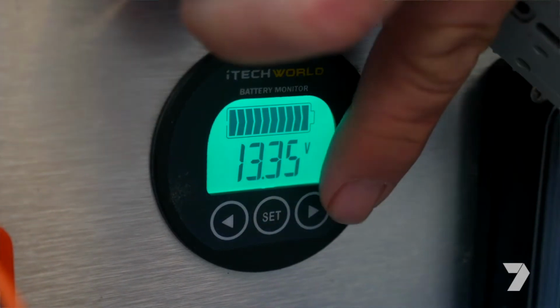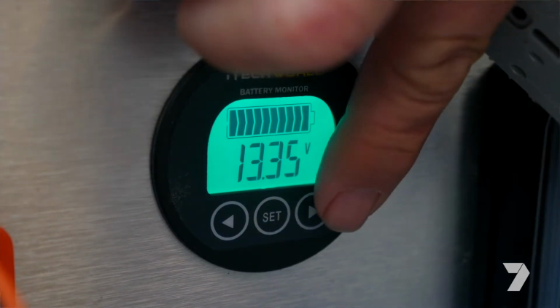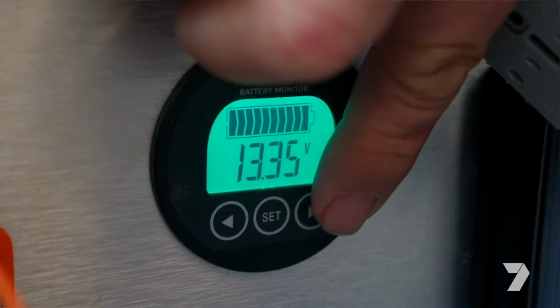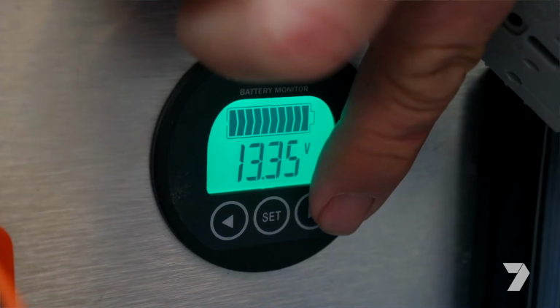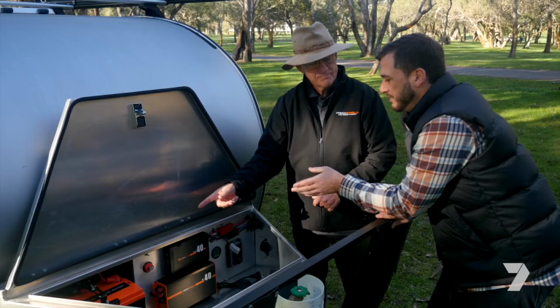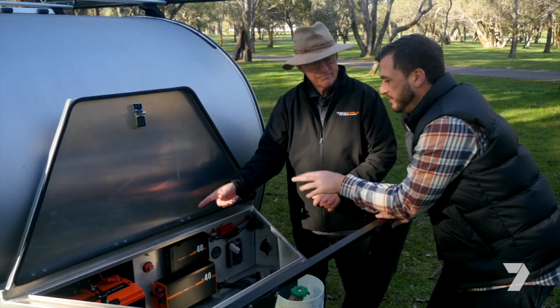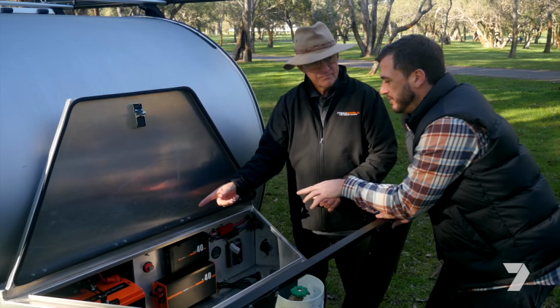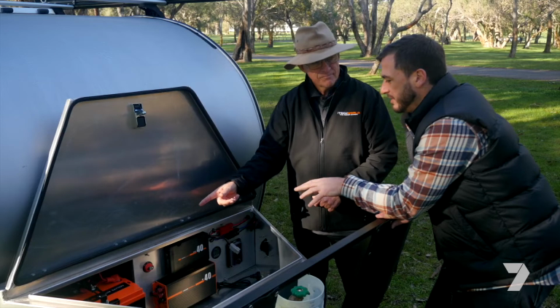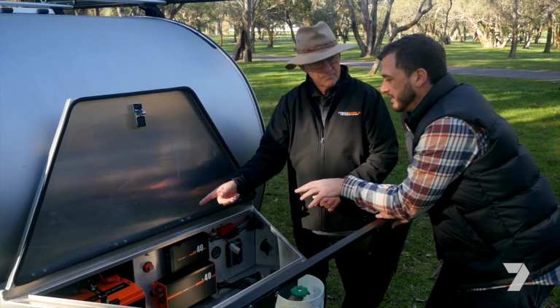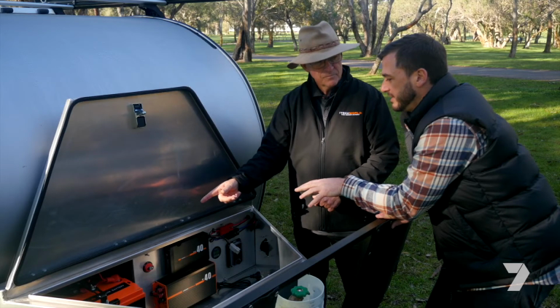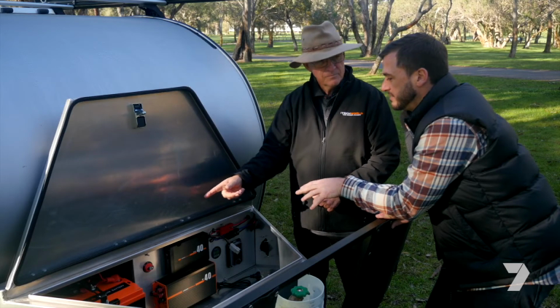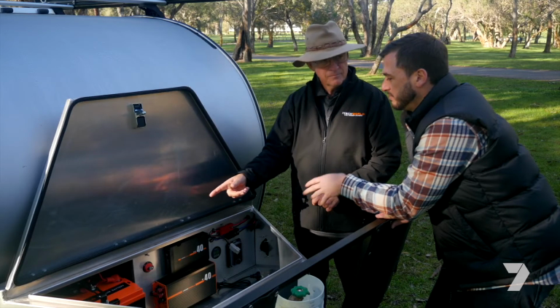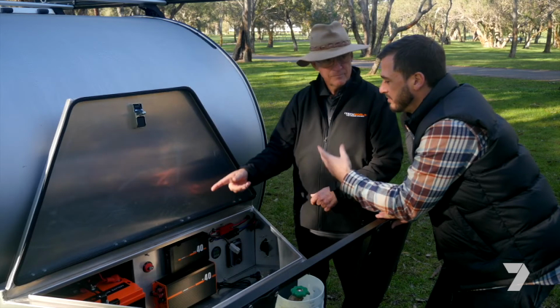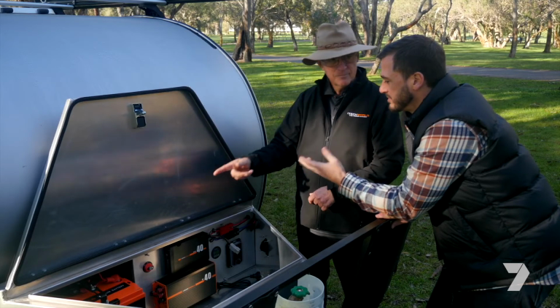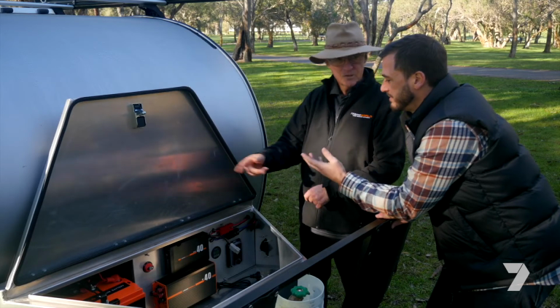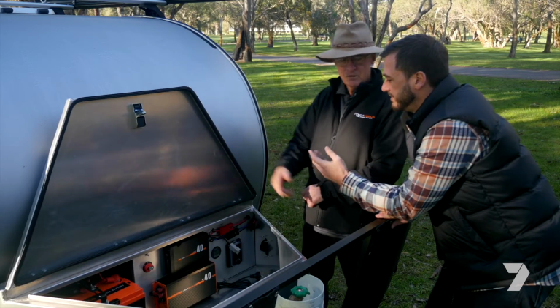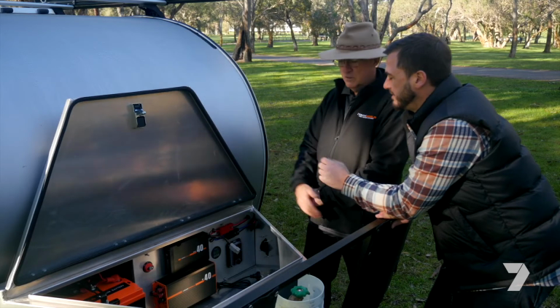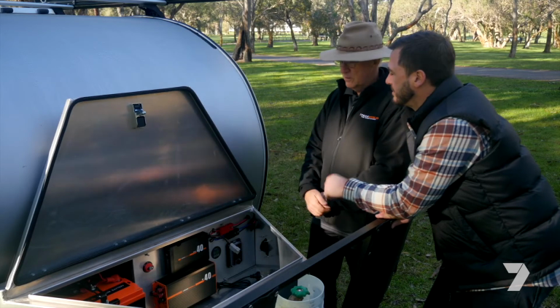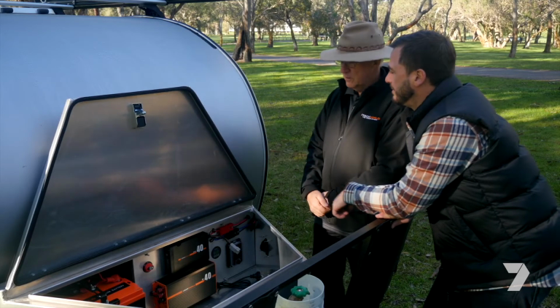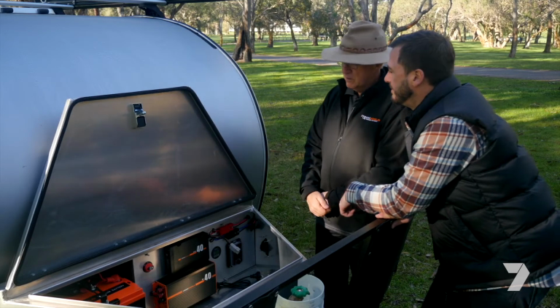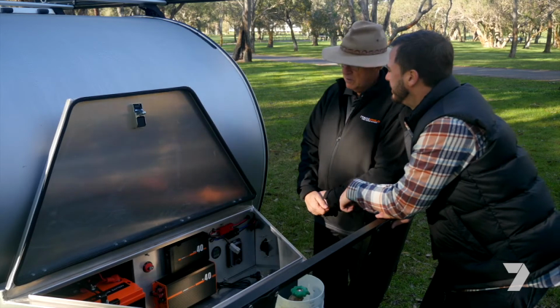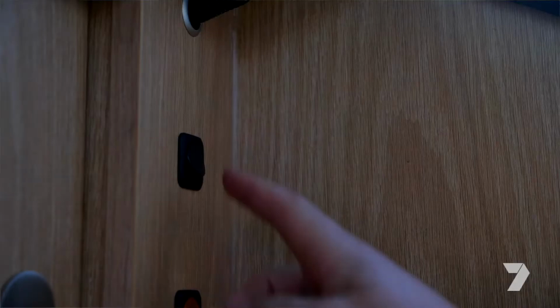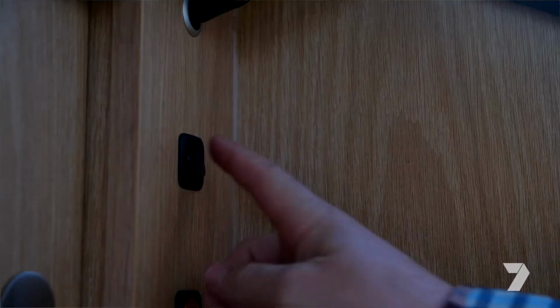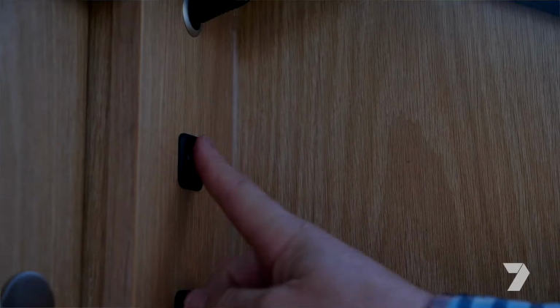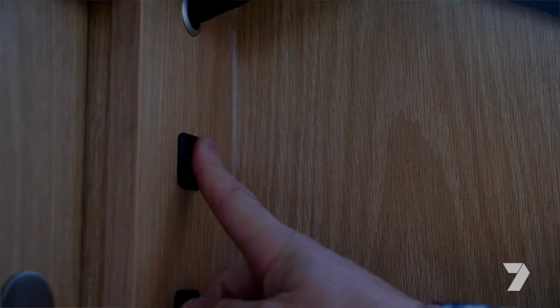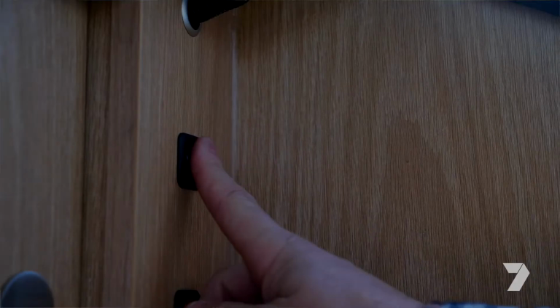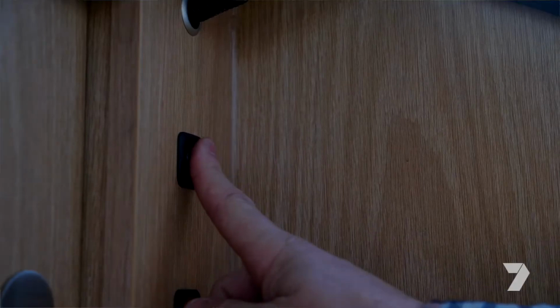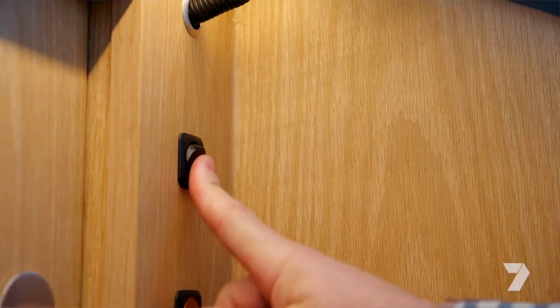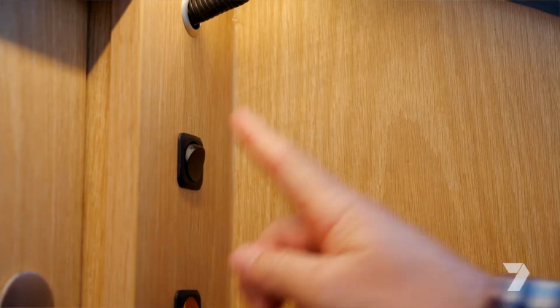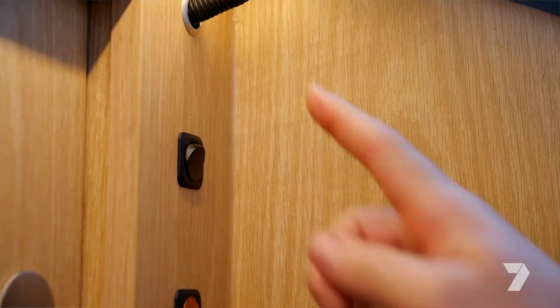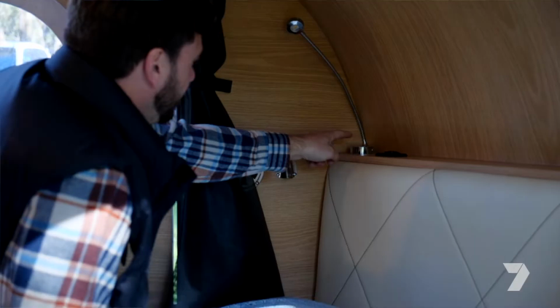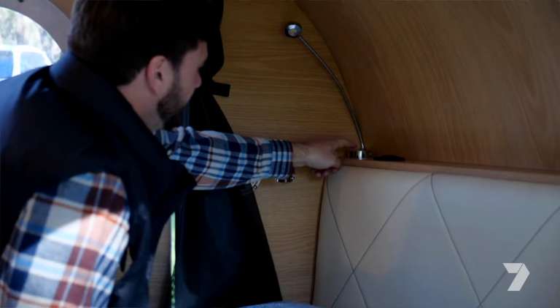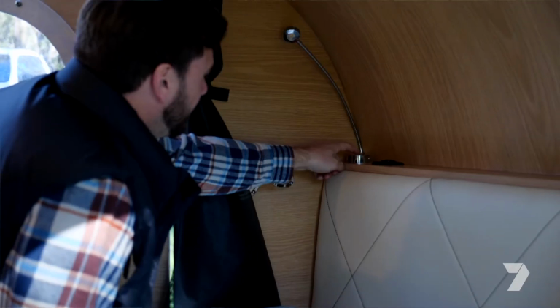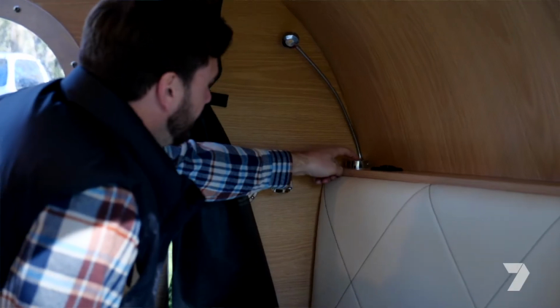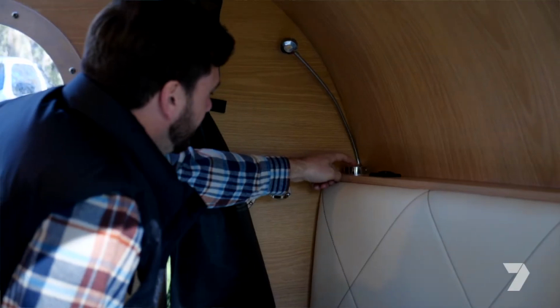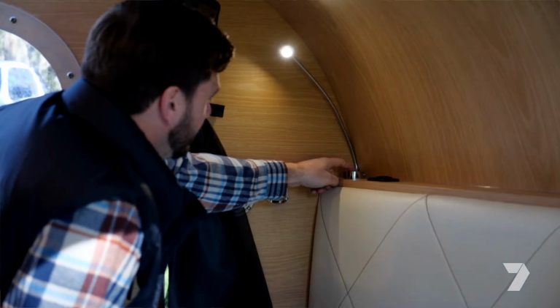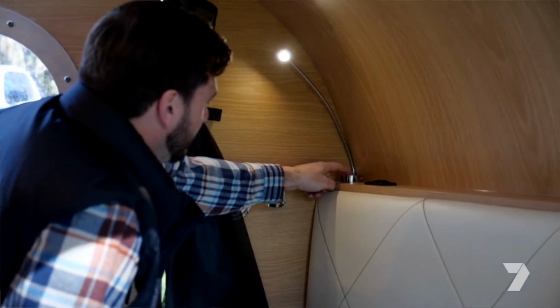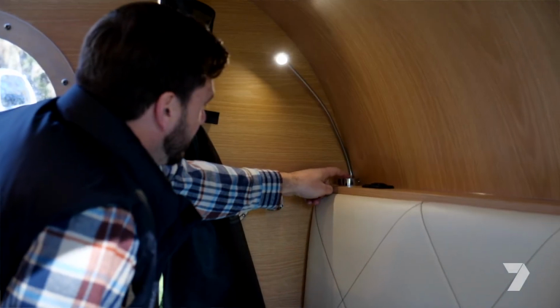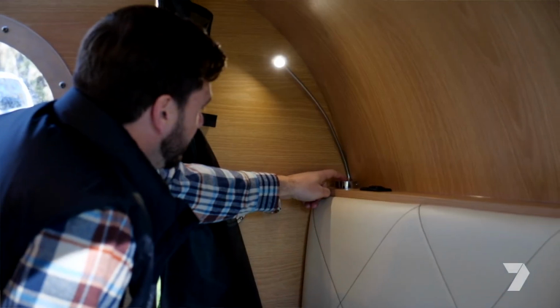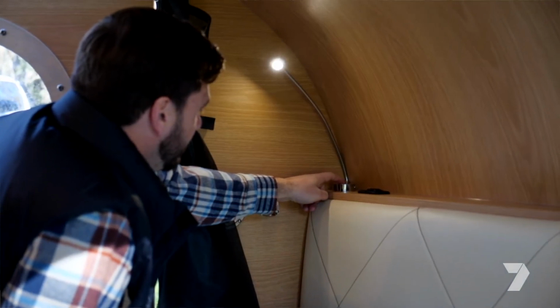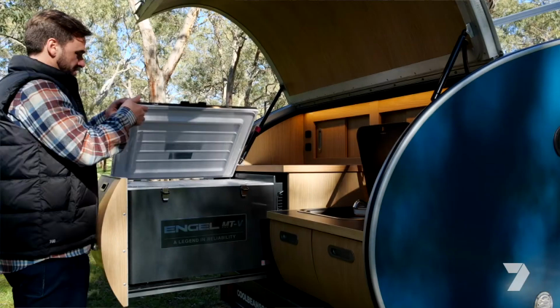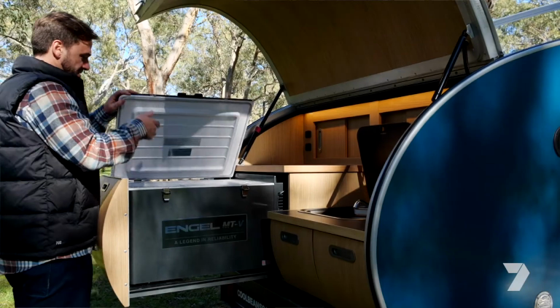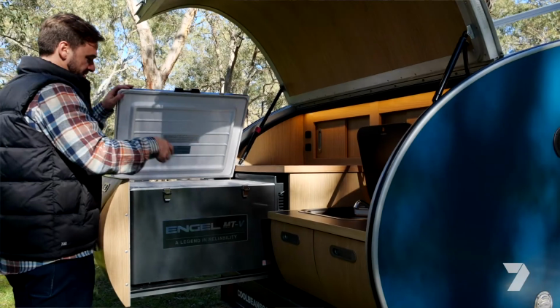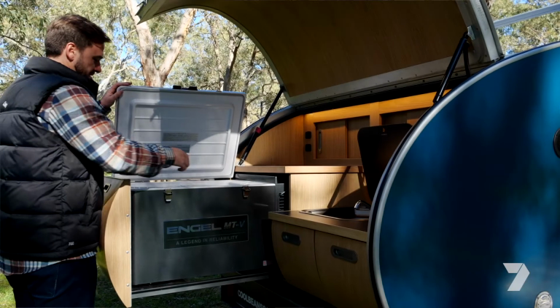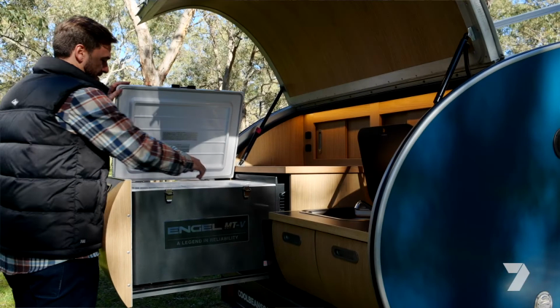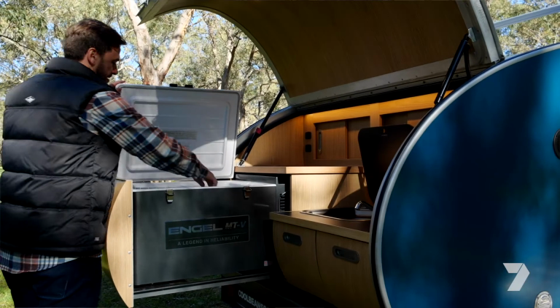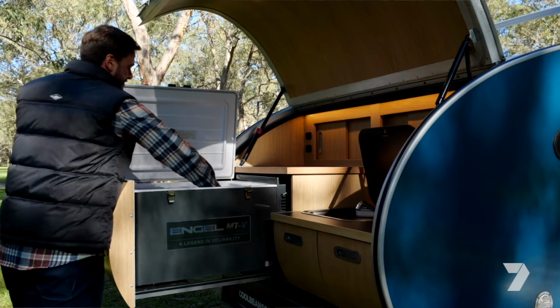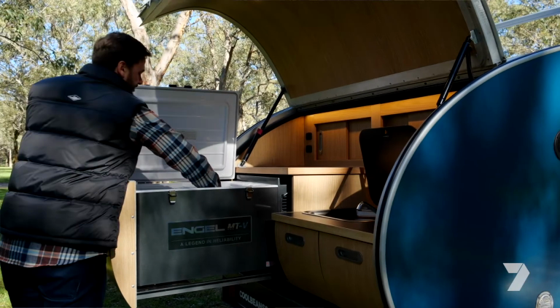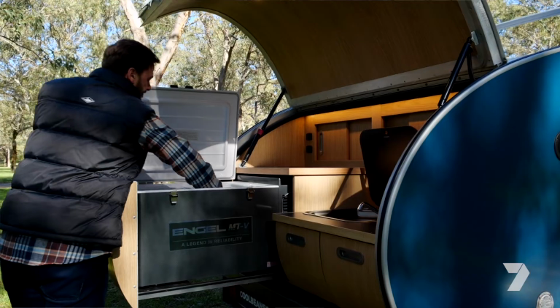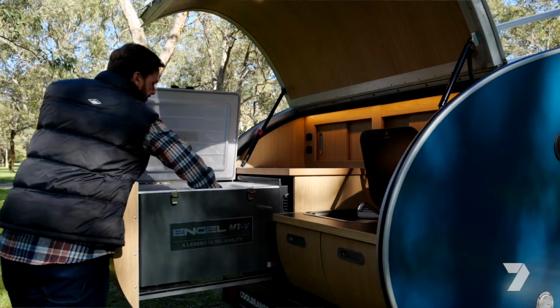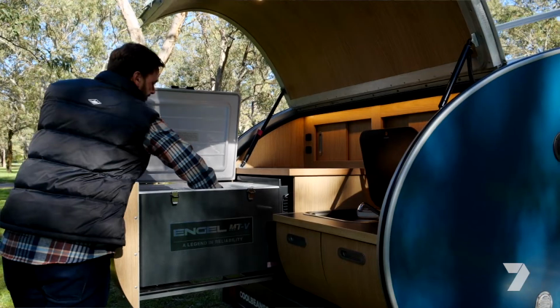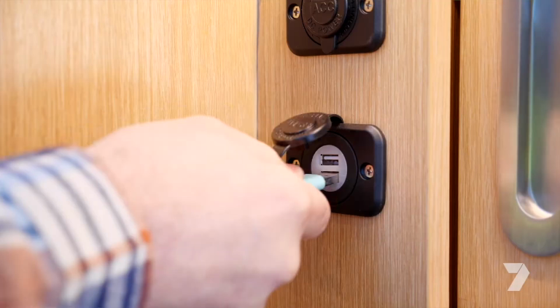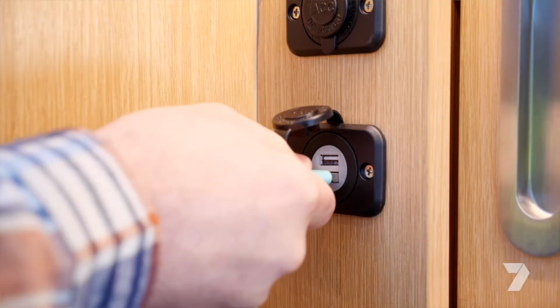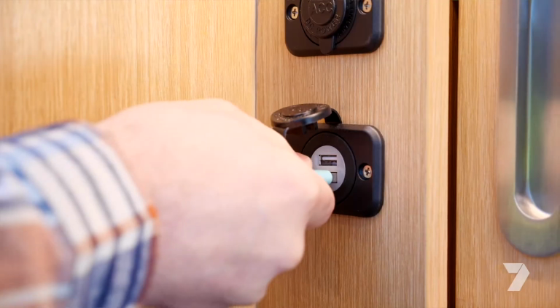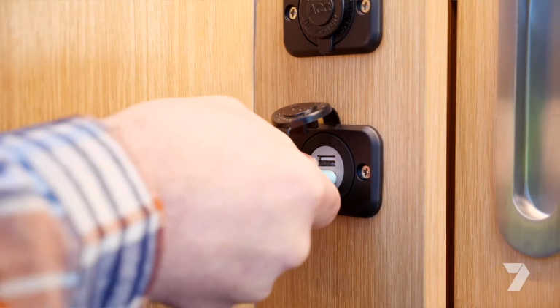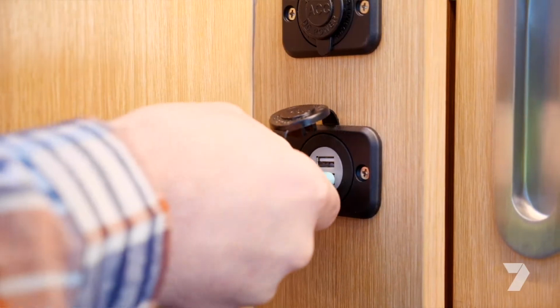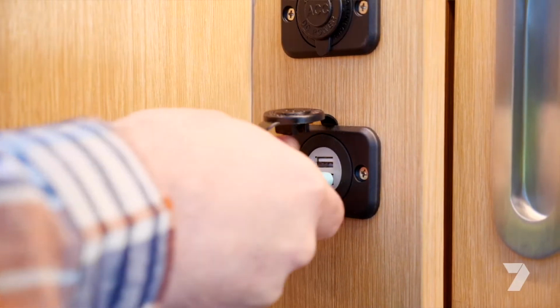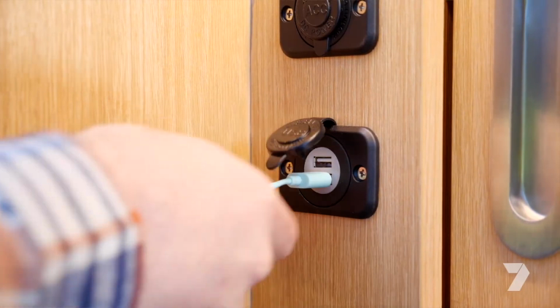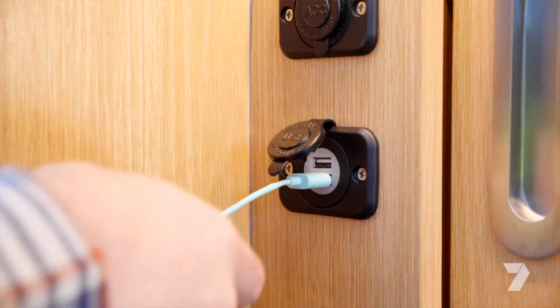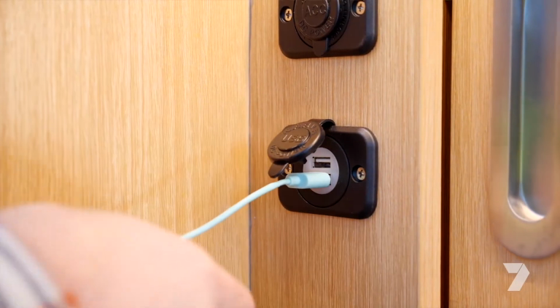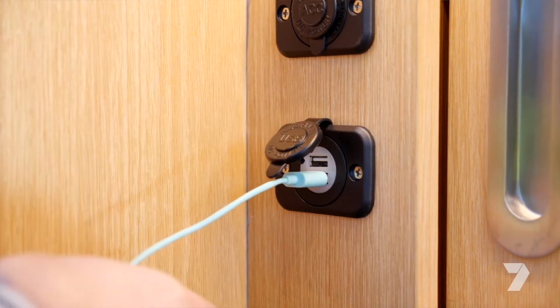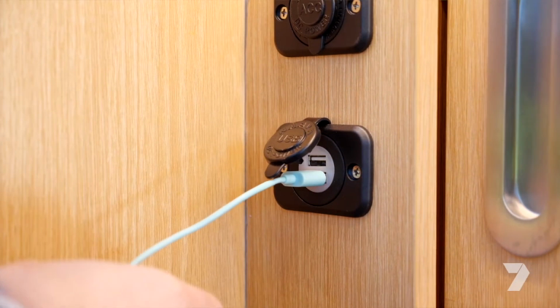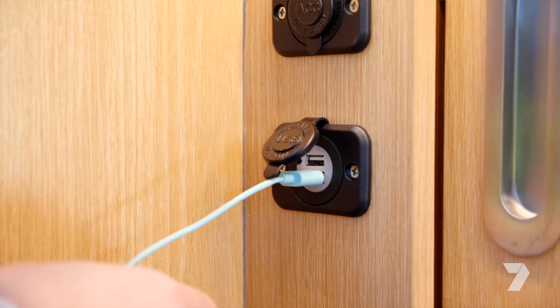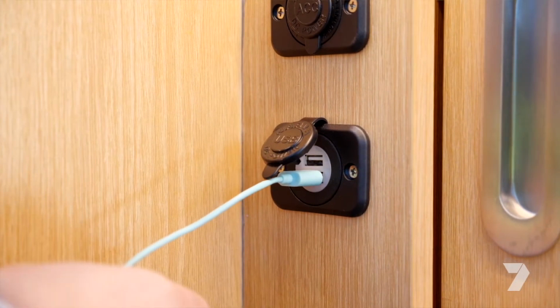So with a unit like this, what sort of things can we run? Well, you've got your lights in here, obviously. You've got a fridge out the back. You might want to charge your mobile phones, run a laptop.